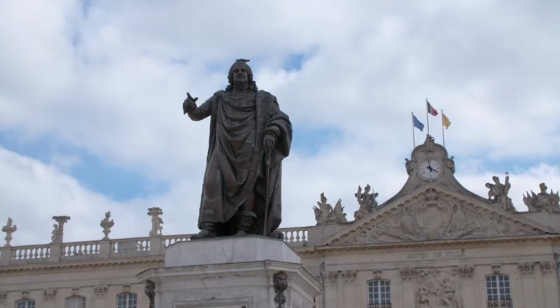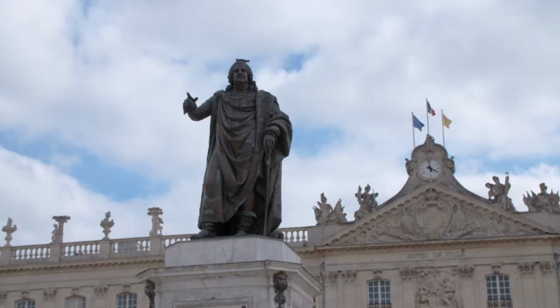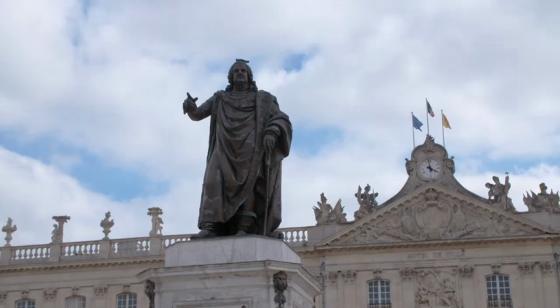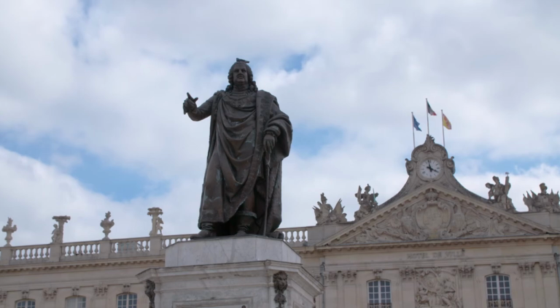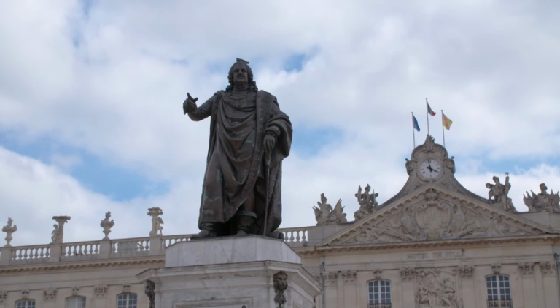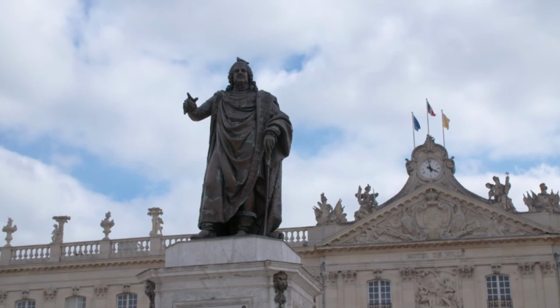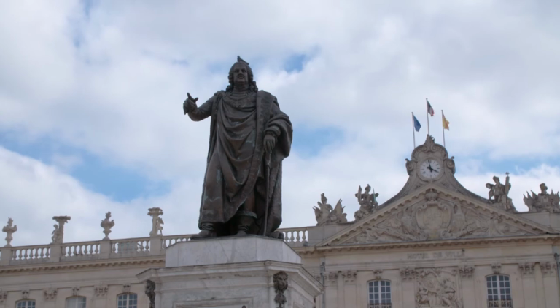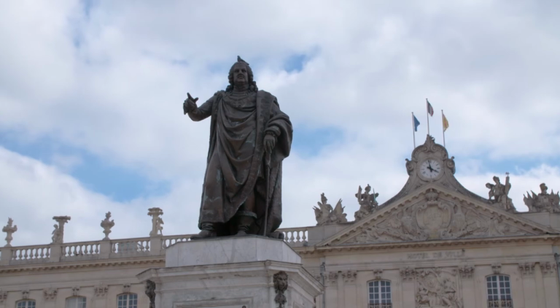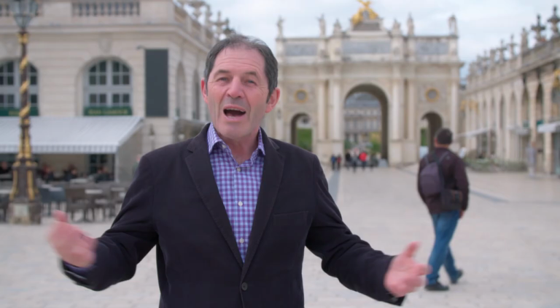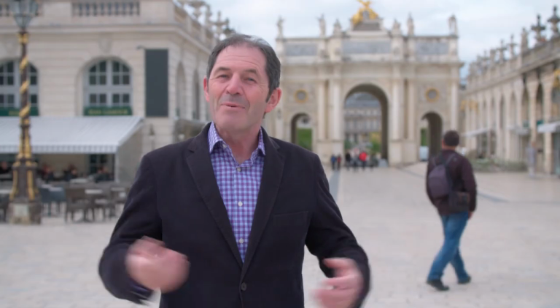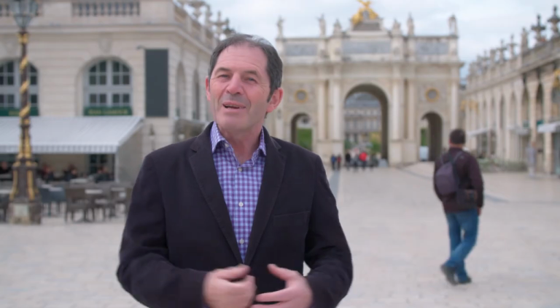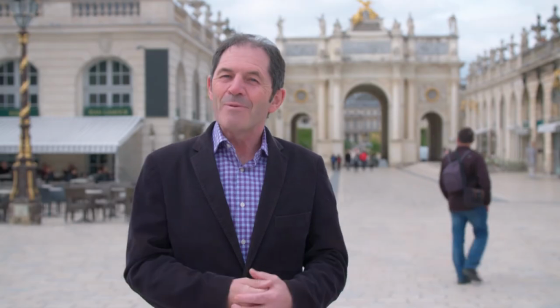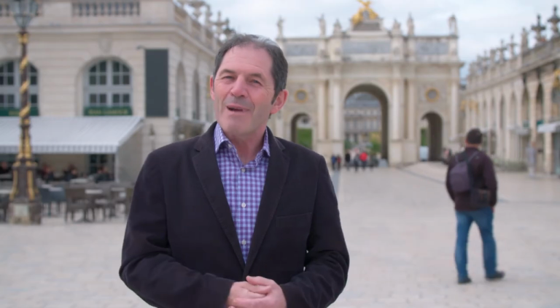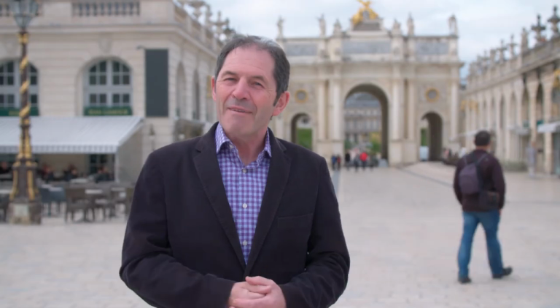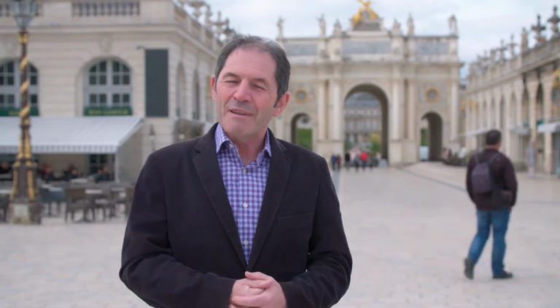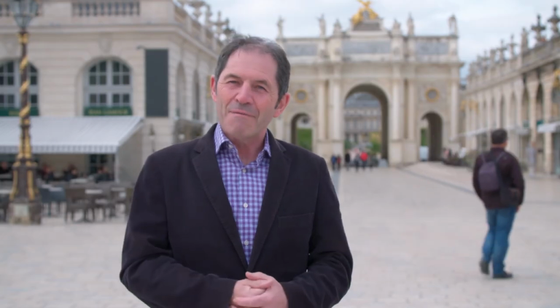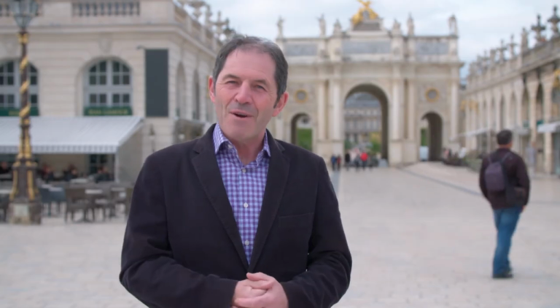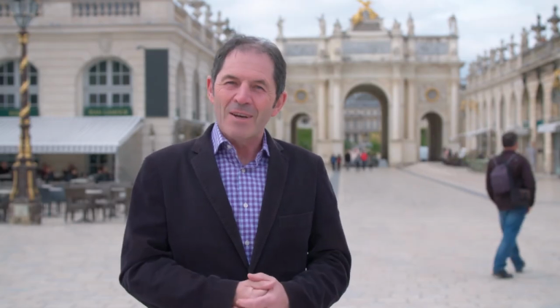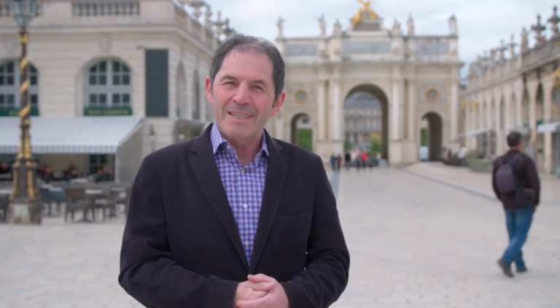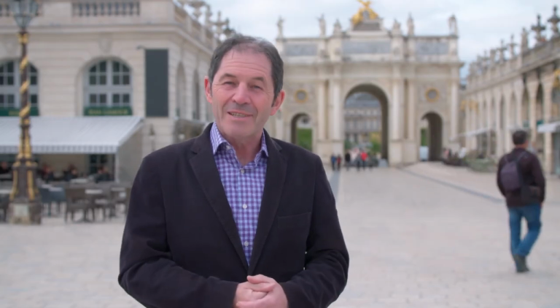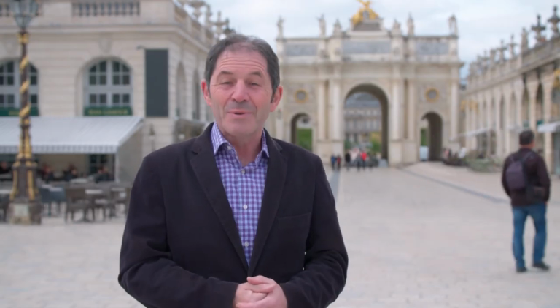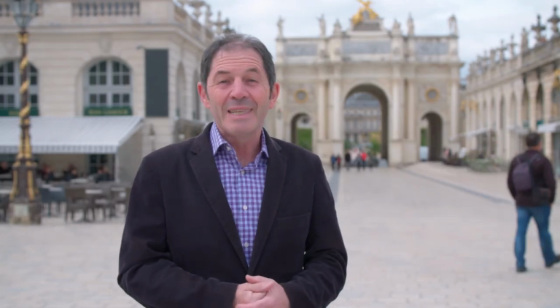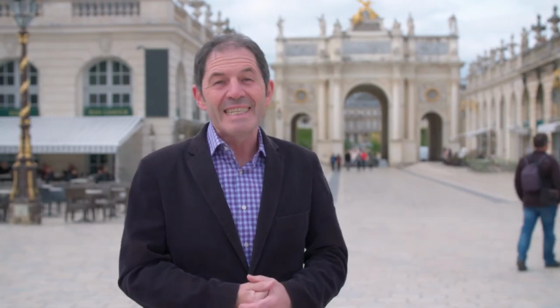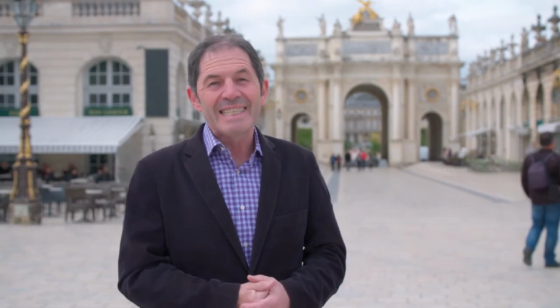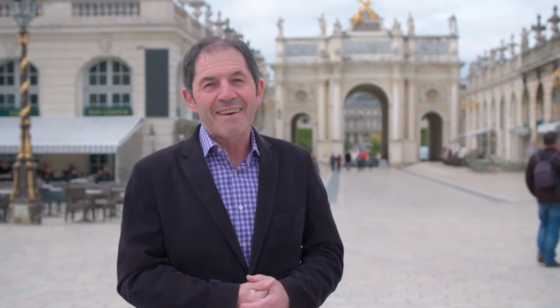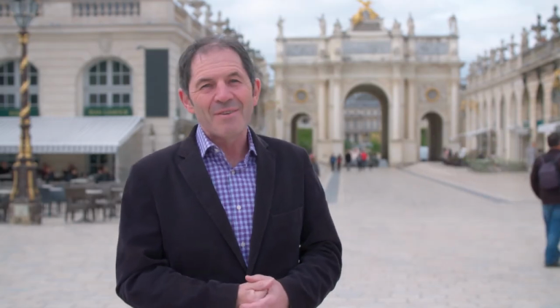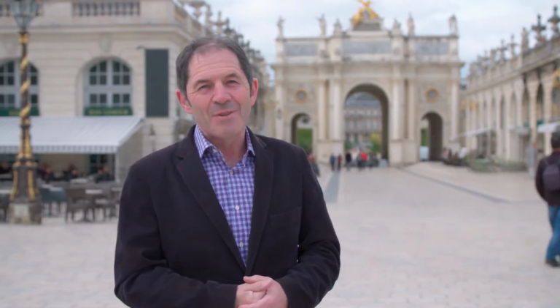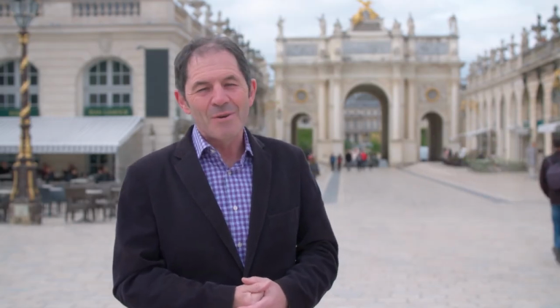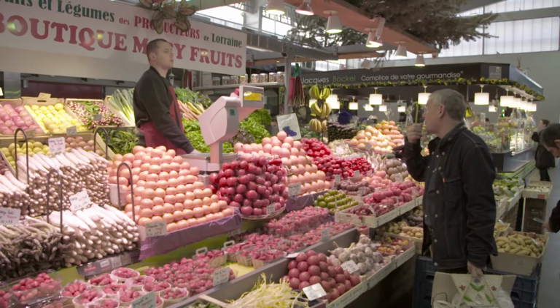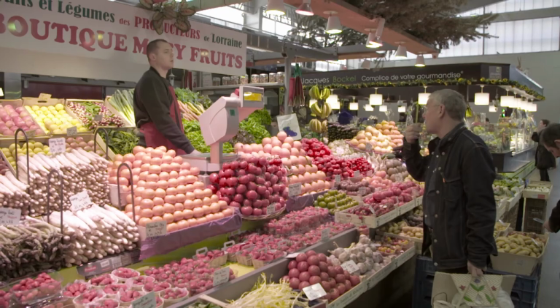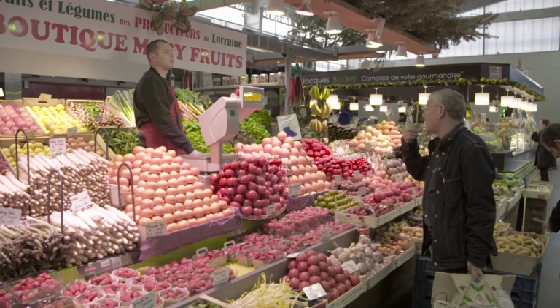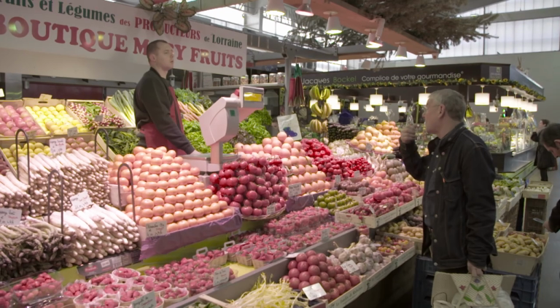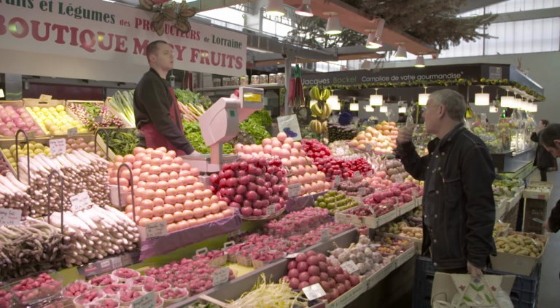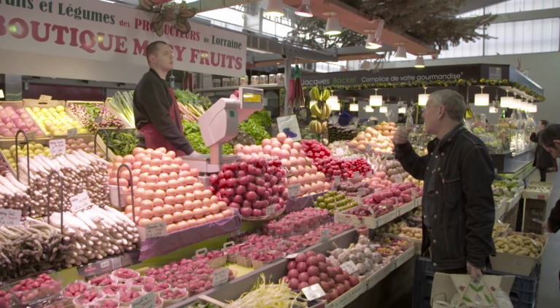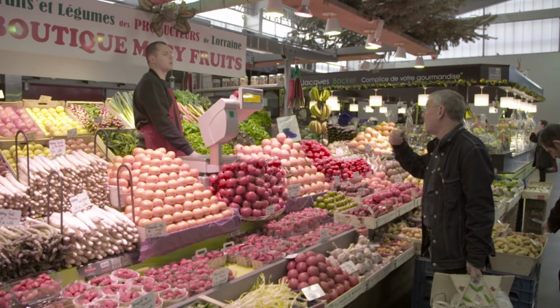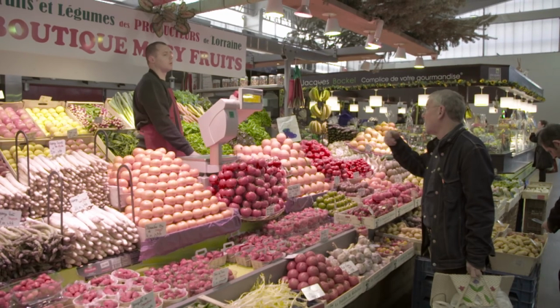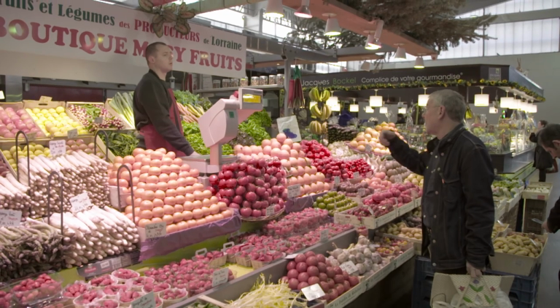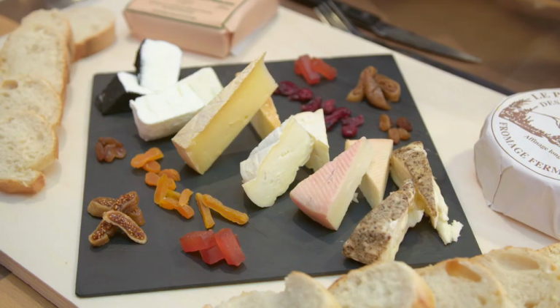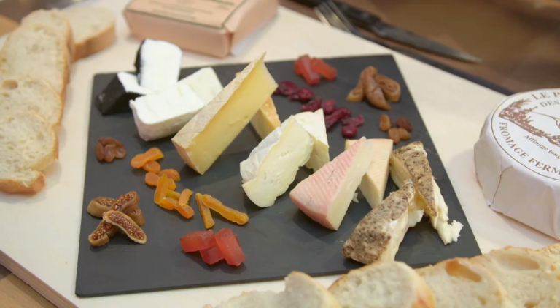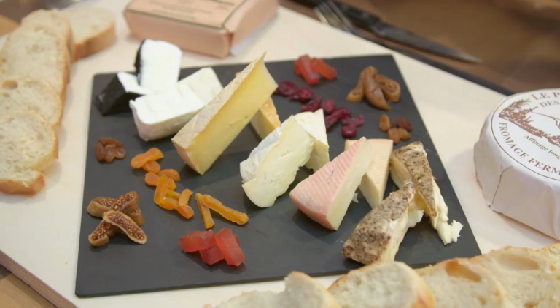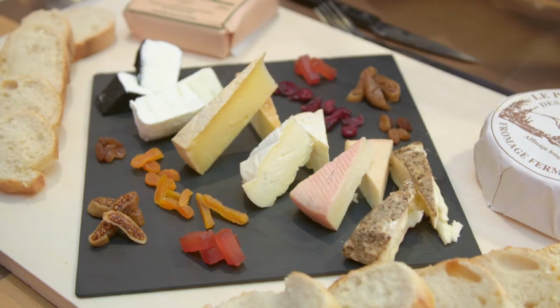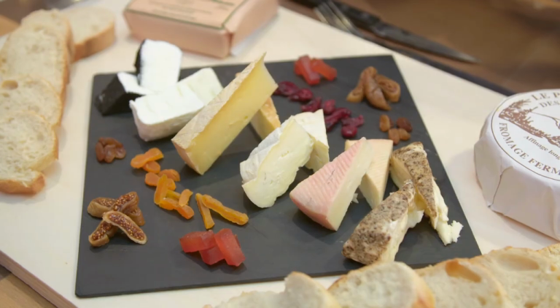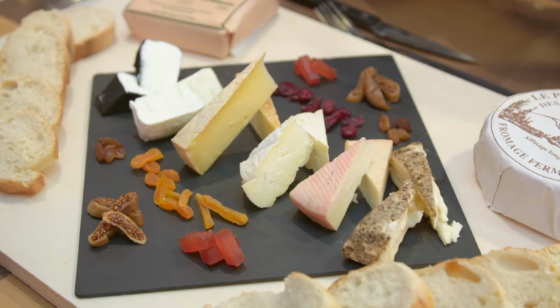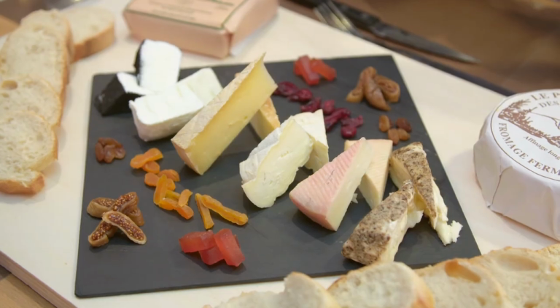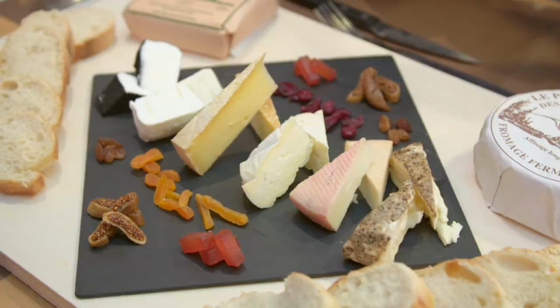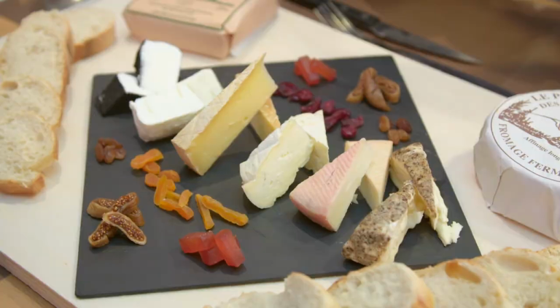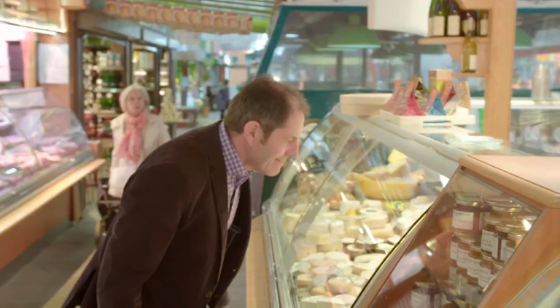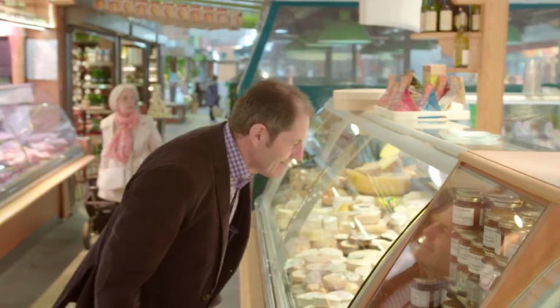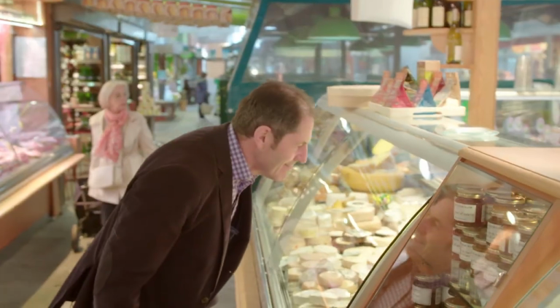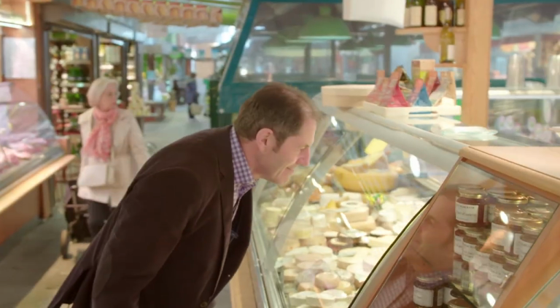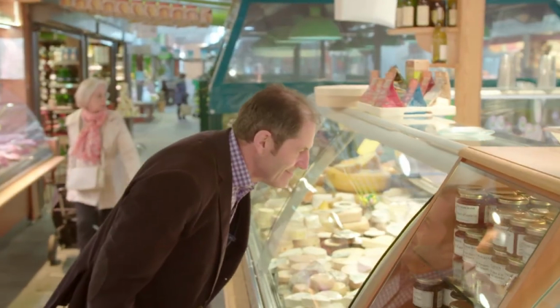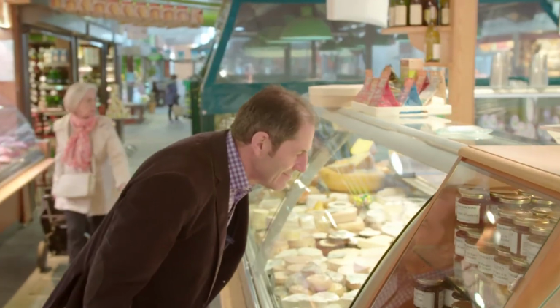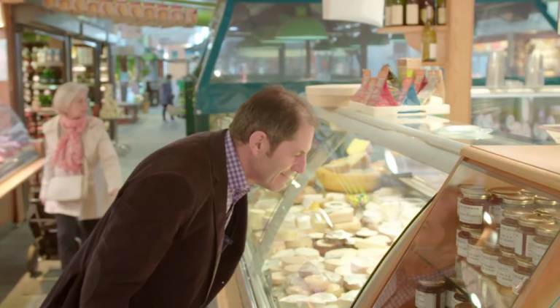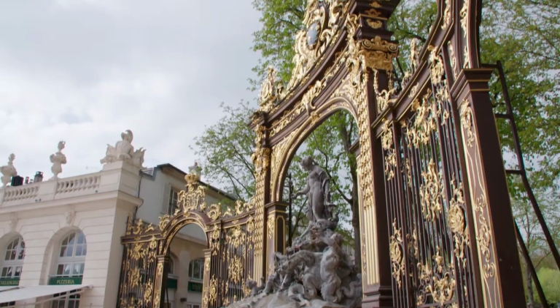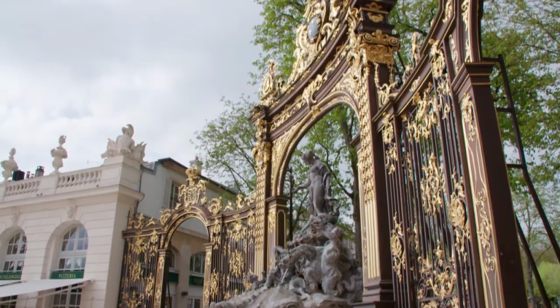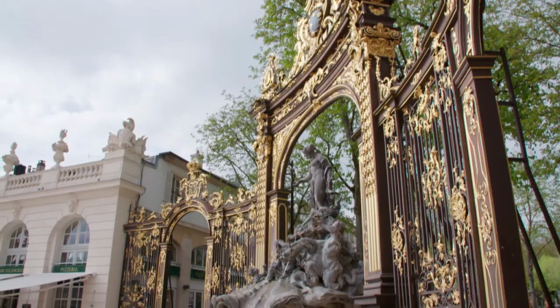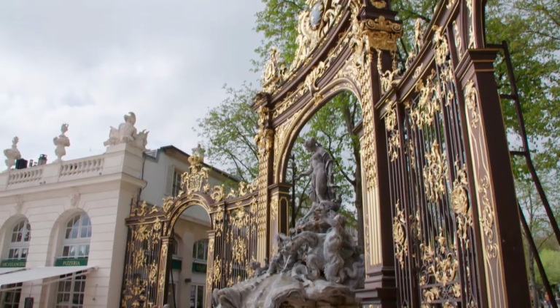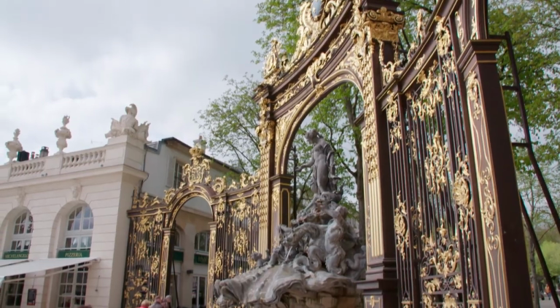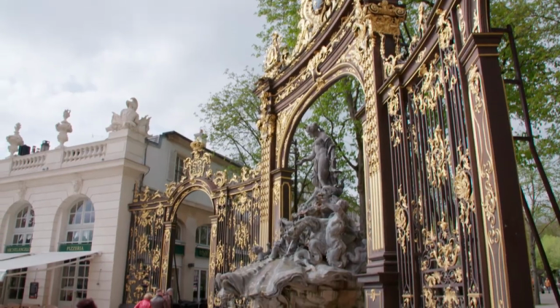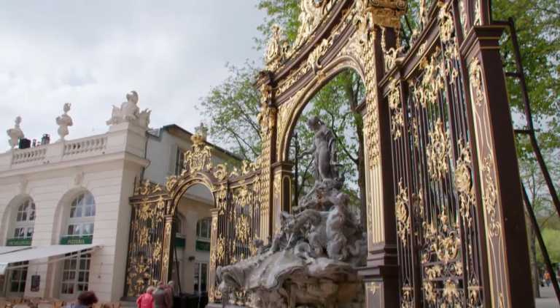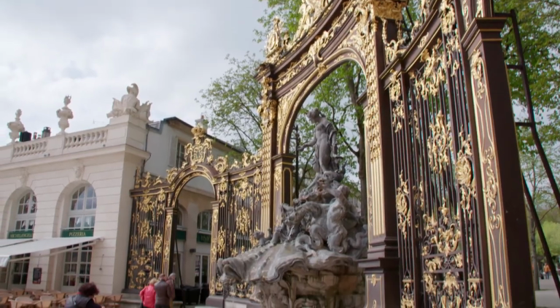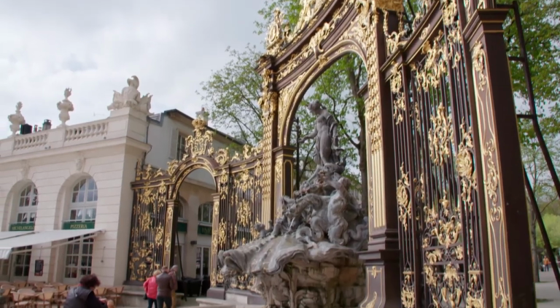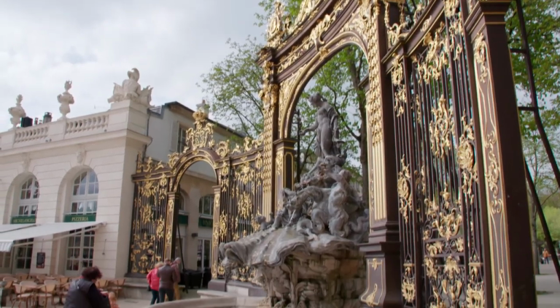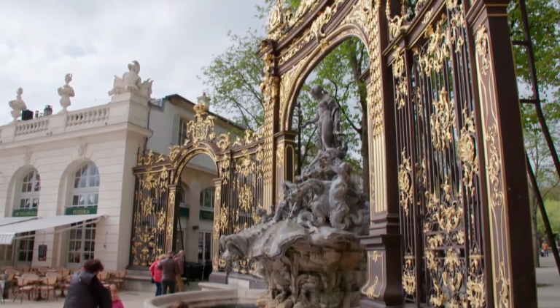Tomorrow I will arrive in France to discover the great specialties of Lorraine and the beautiful city of Nancy.